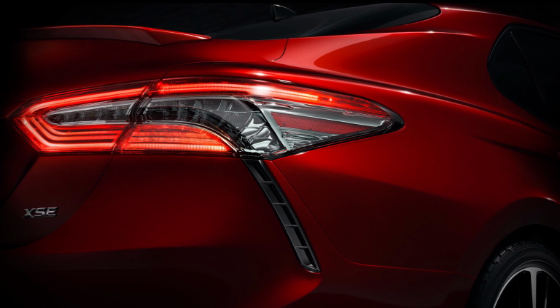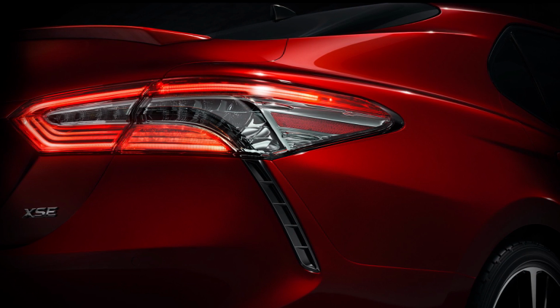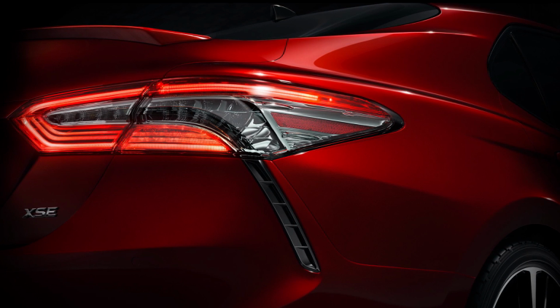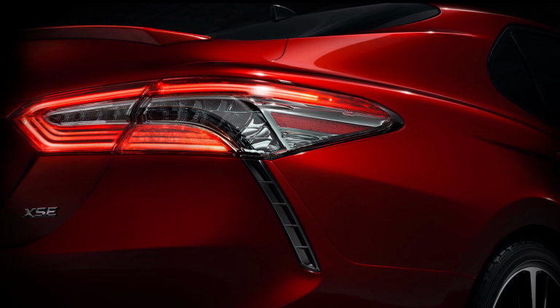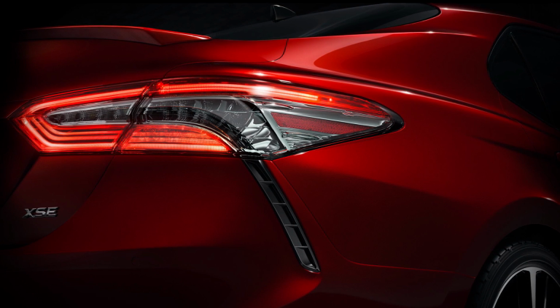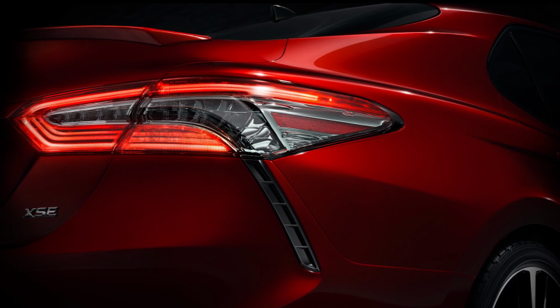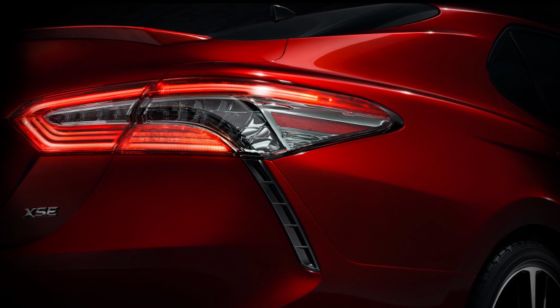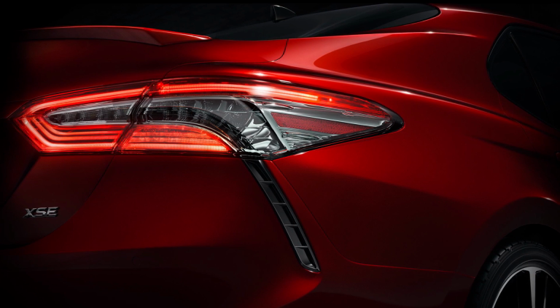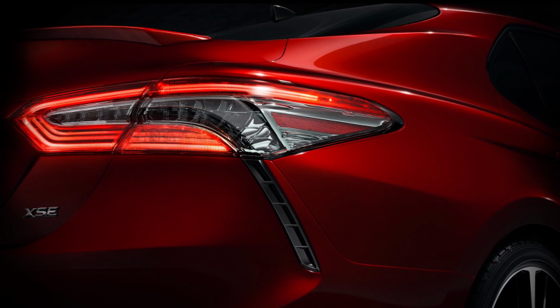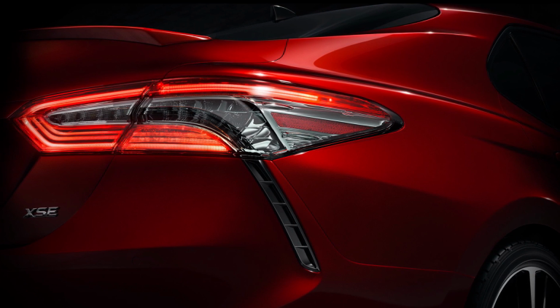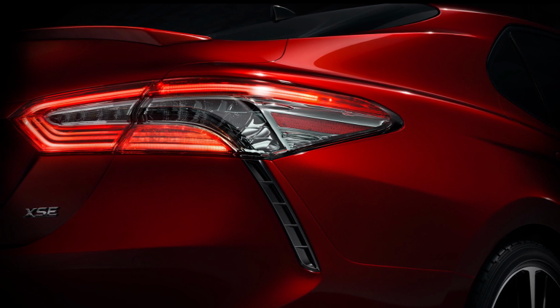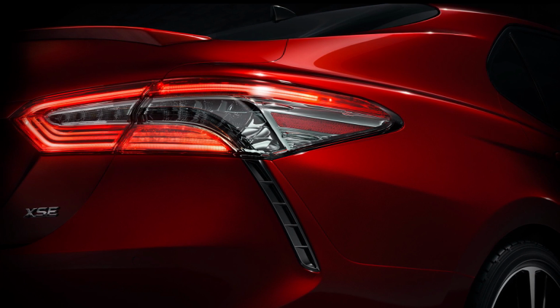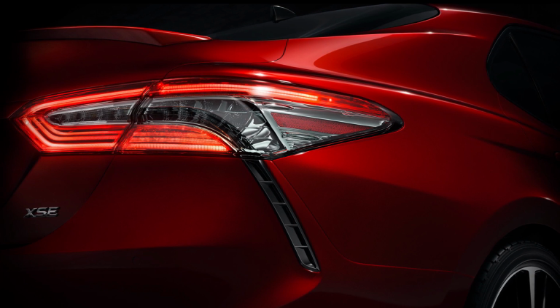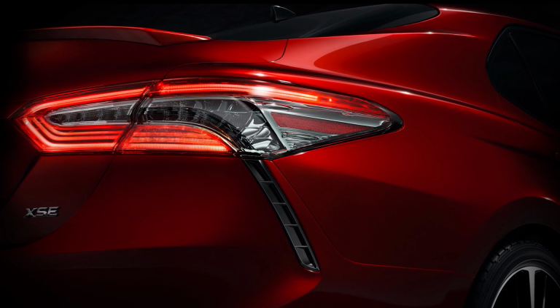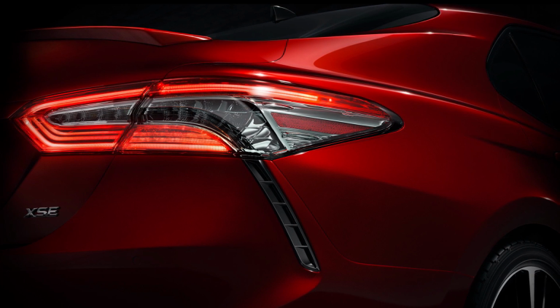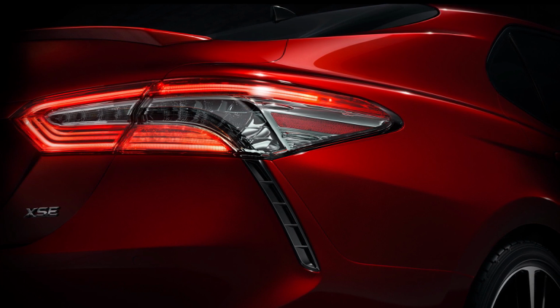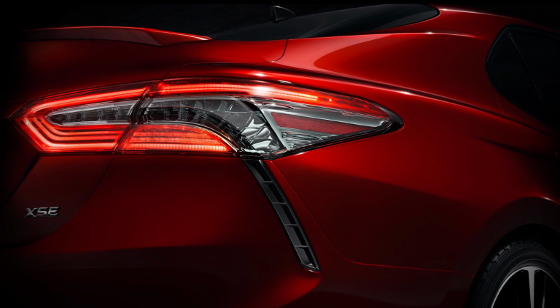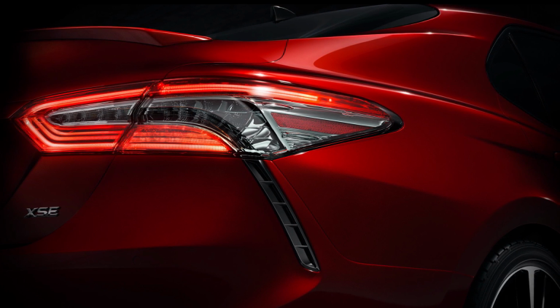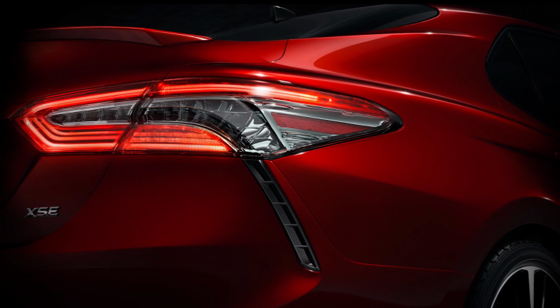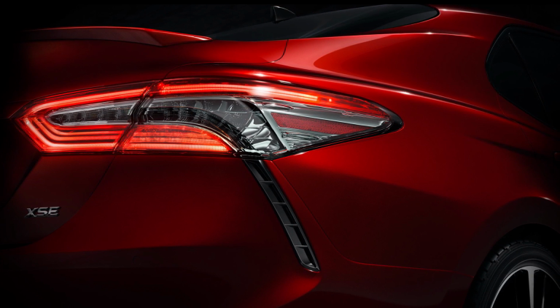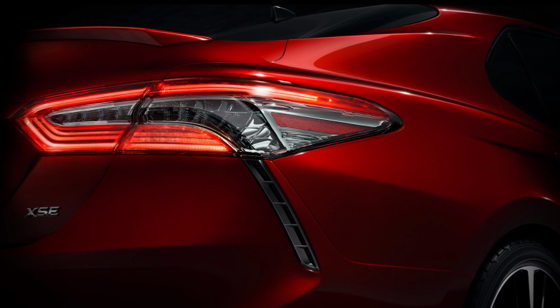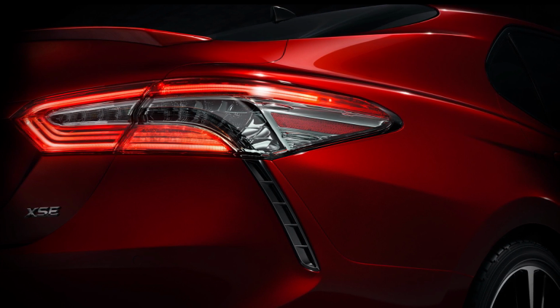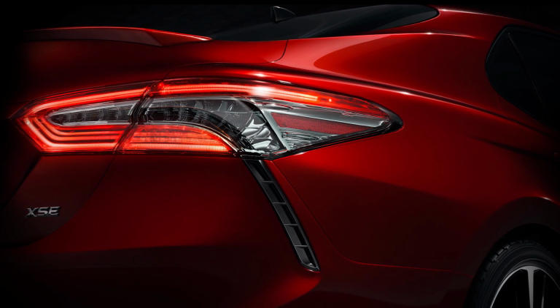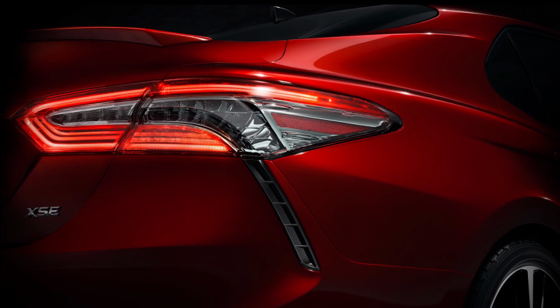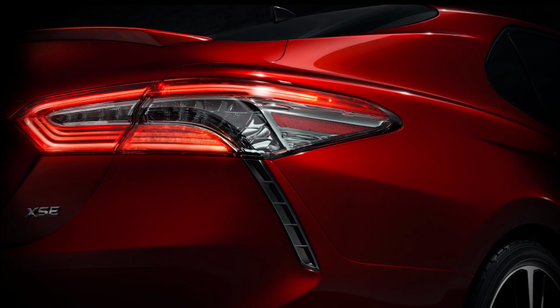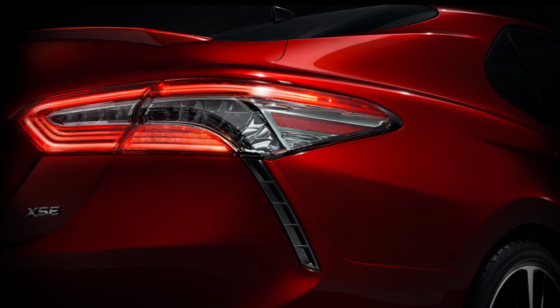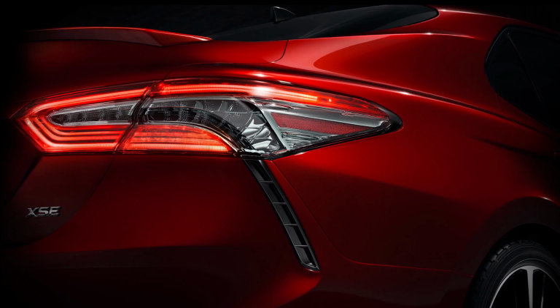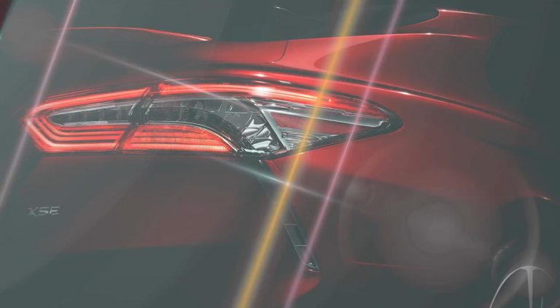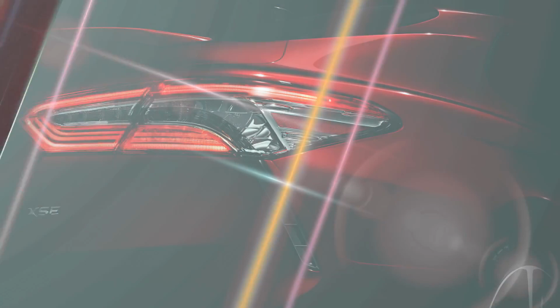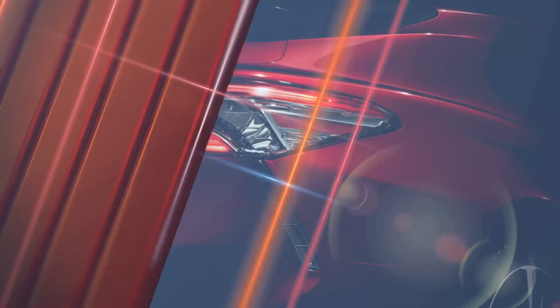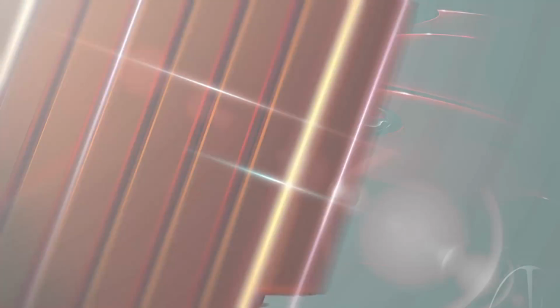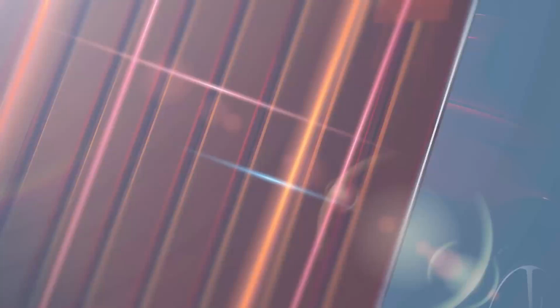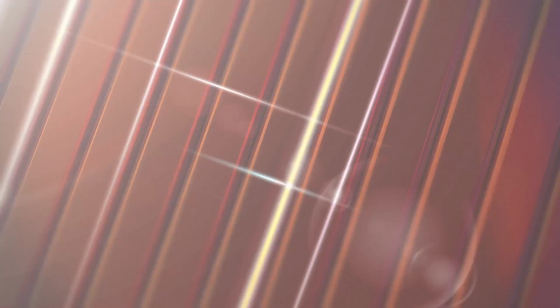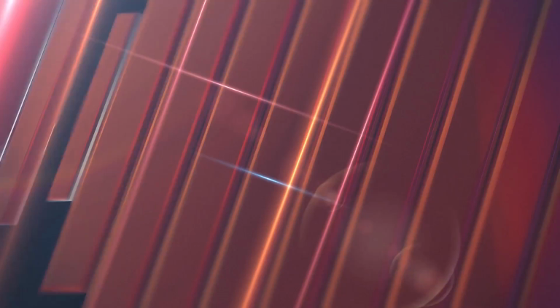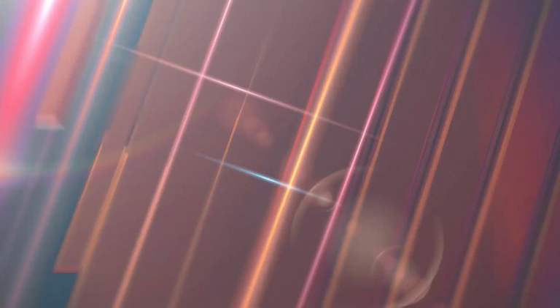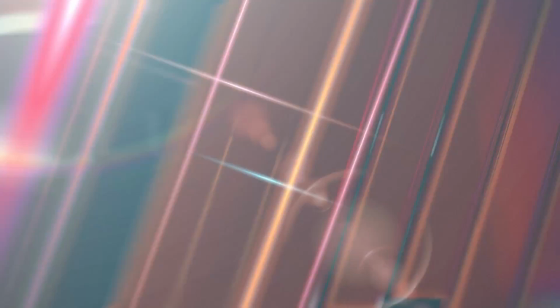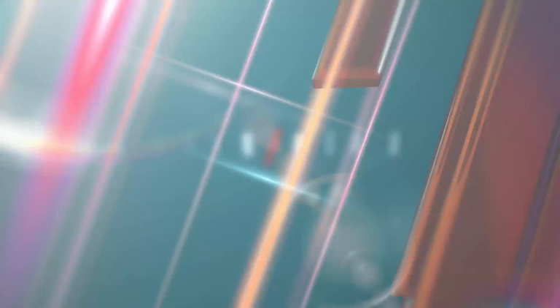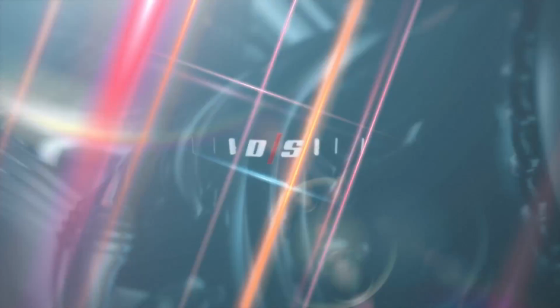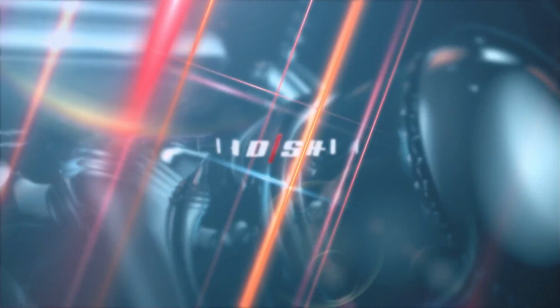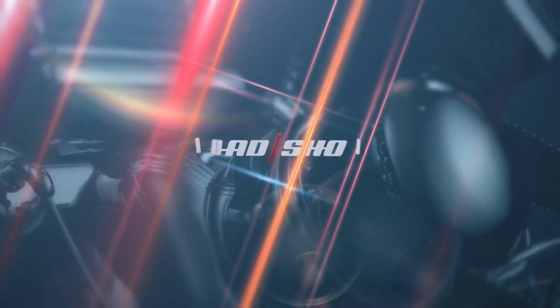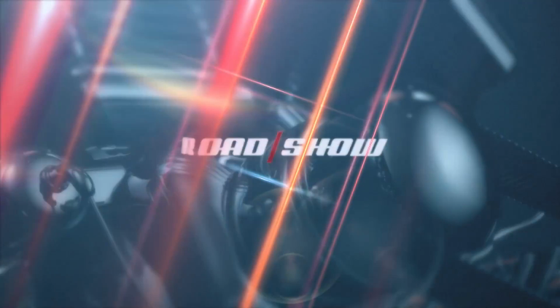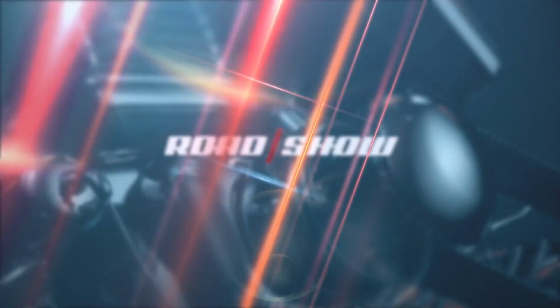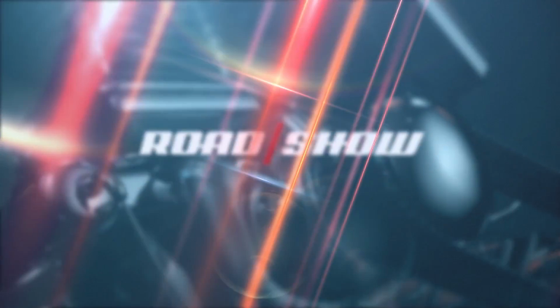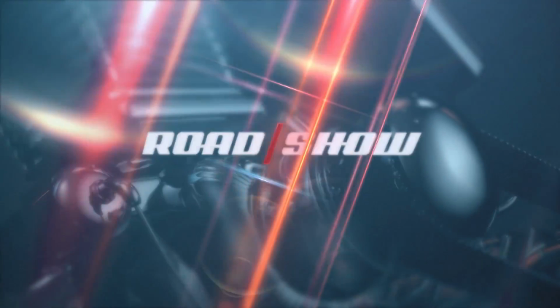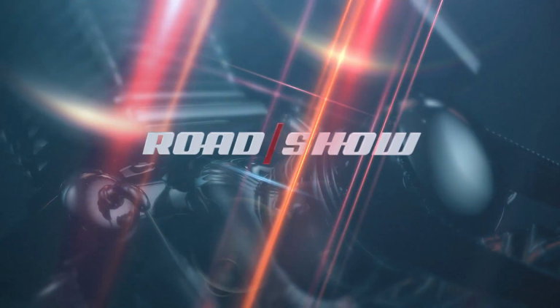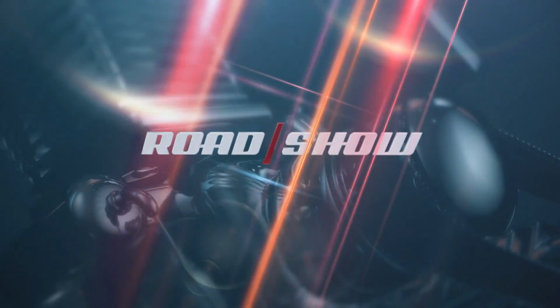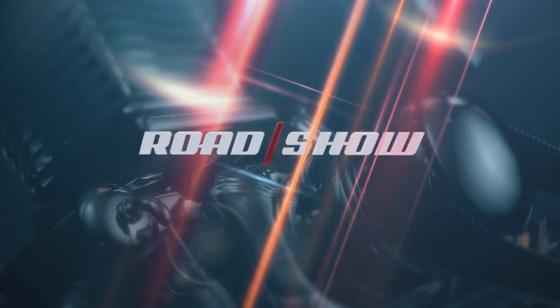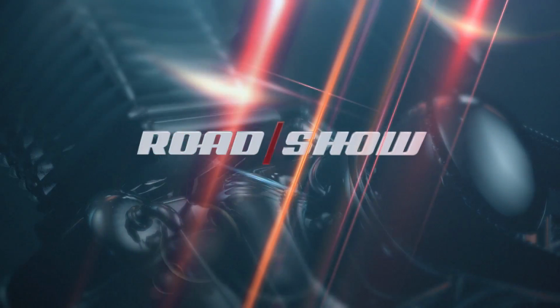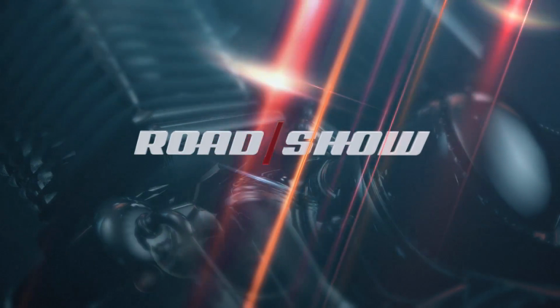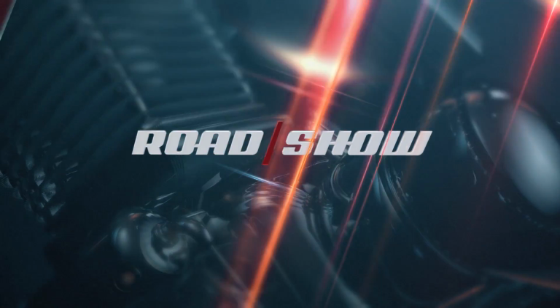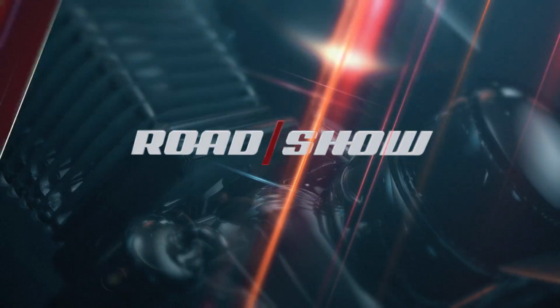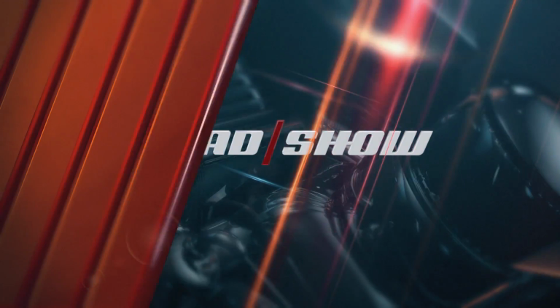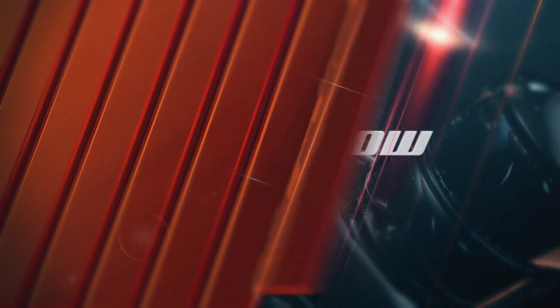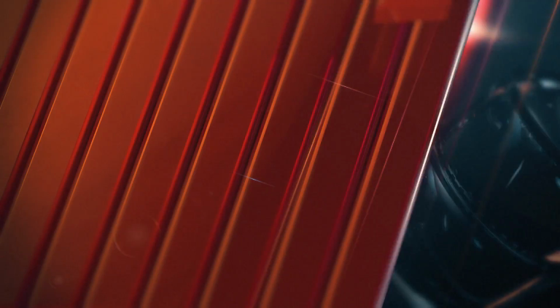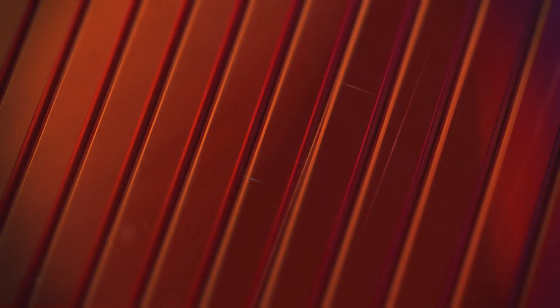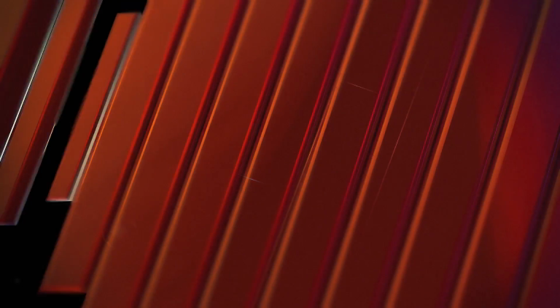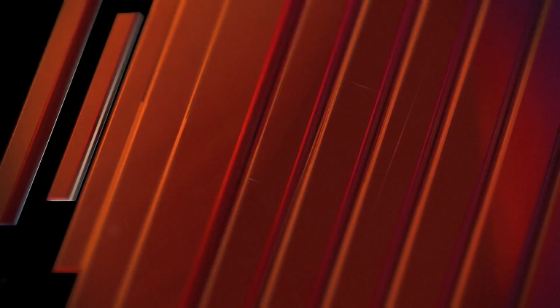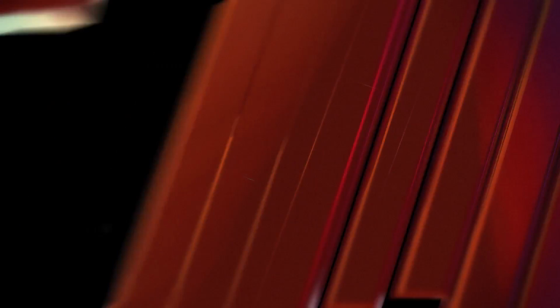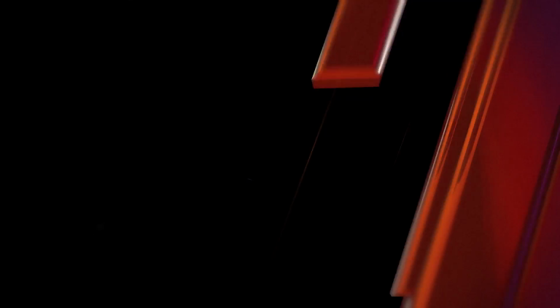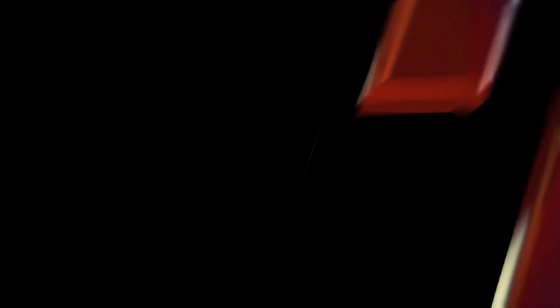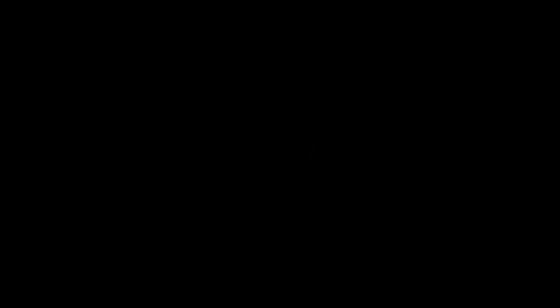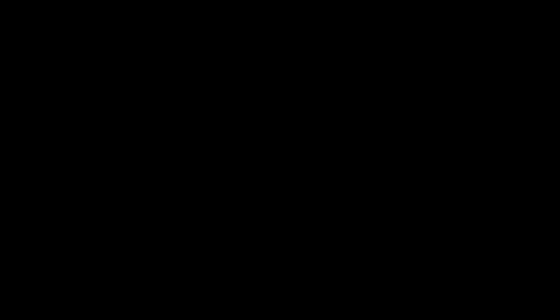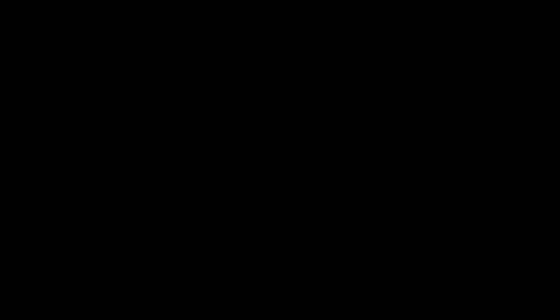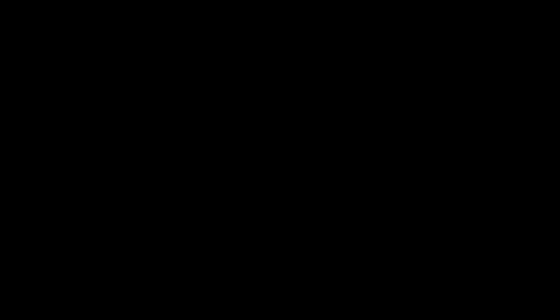We'll find out when we see it at the Detroit Auto Show in January. Find more on these stories over at Roadshow.com — we'll talk to you Monday.